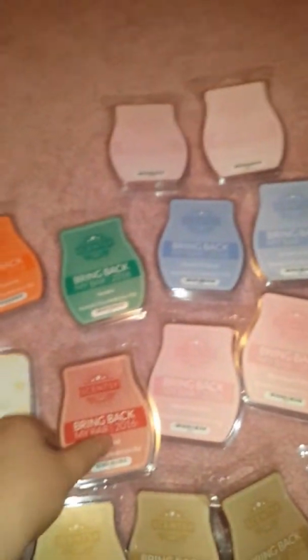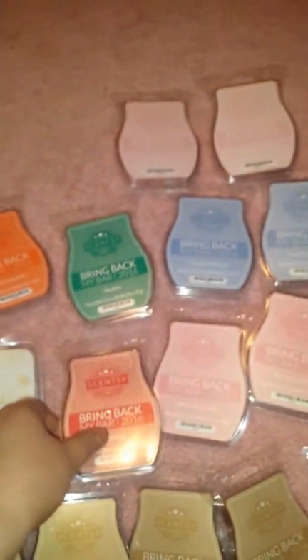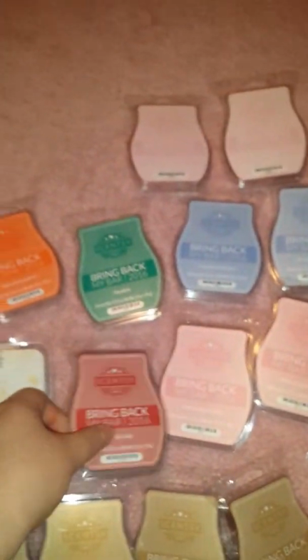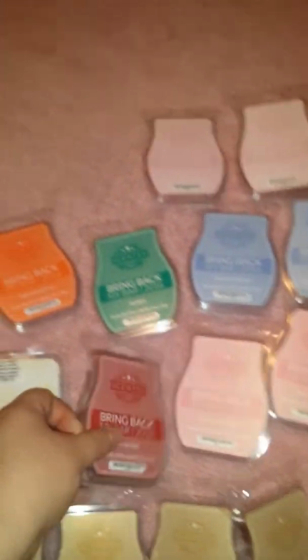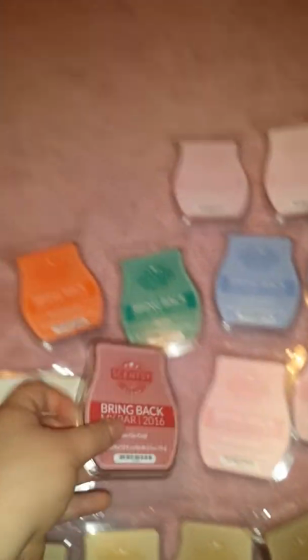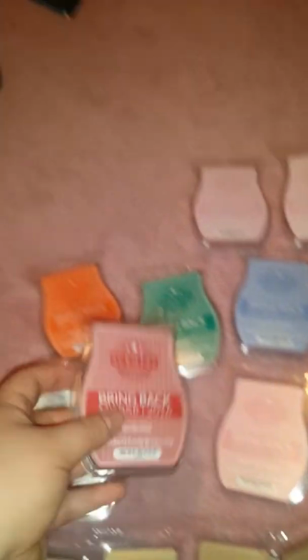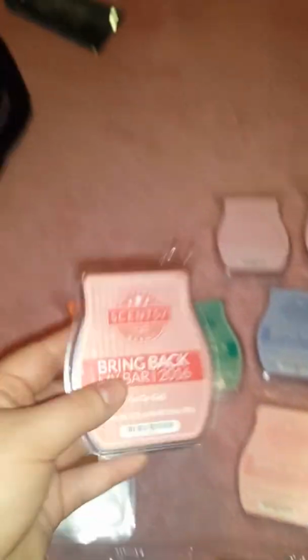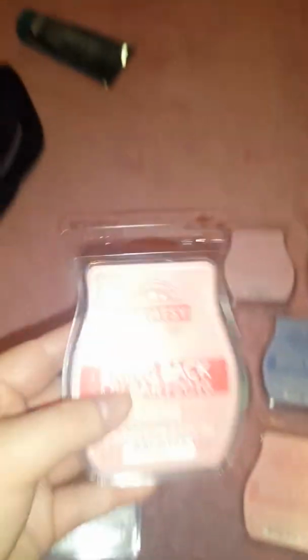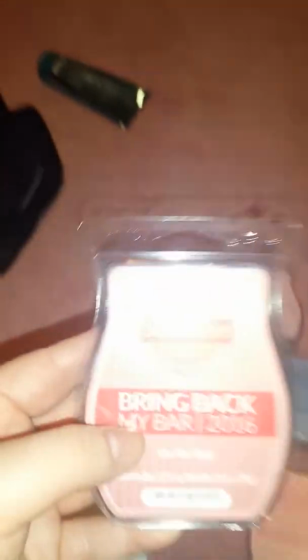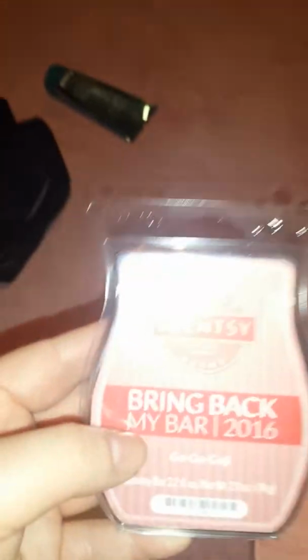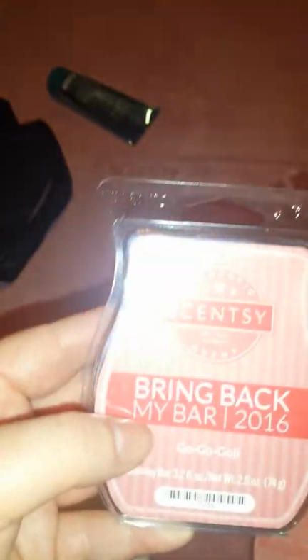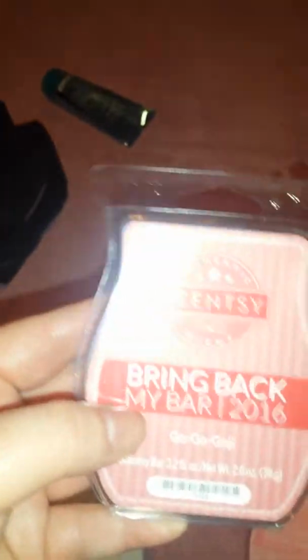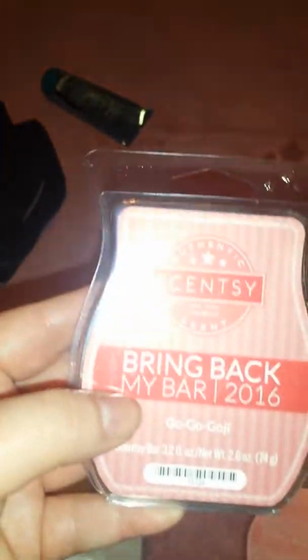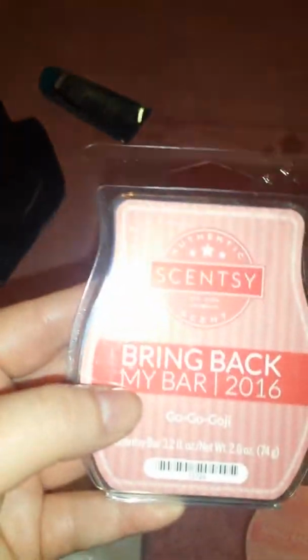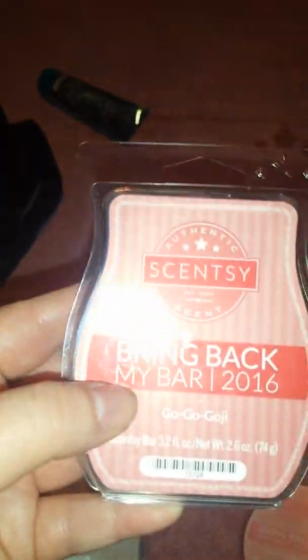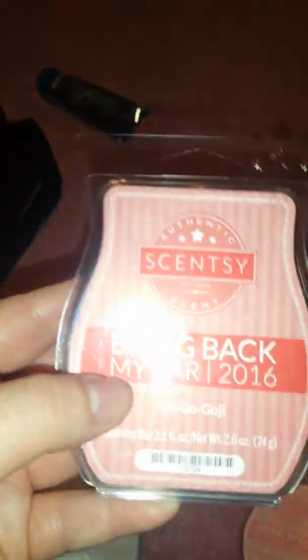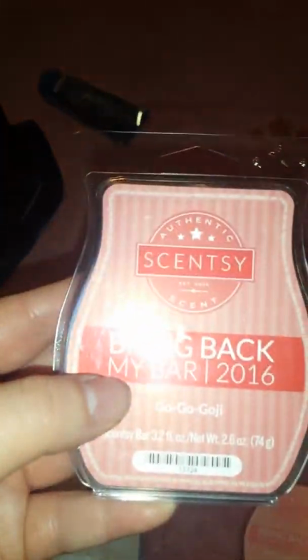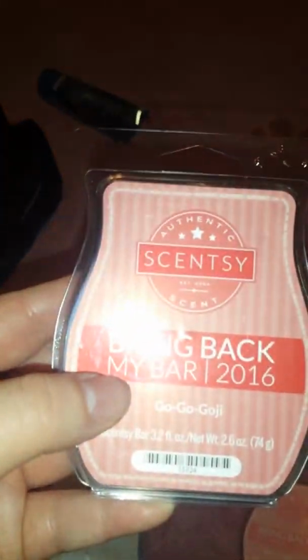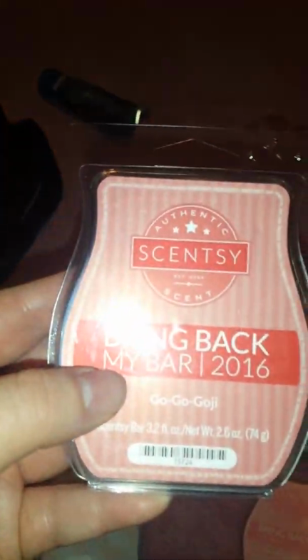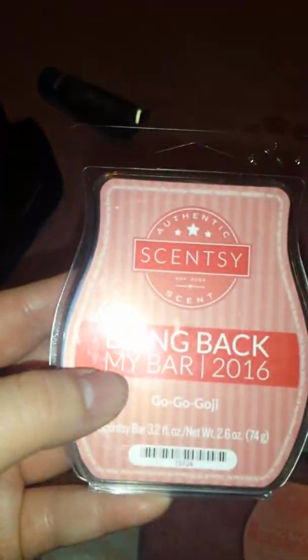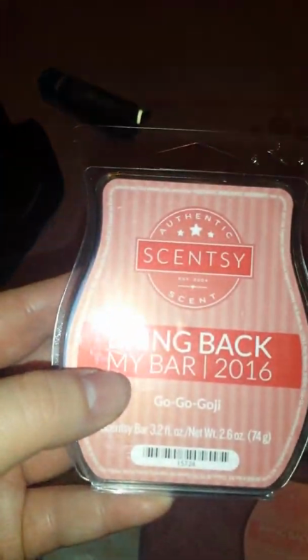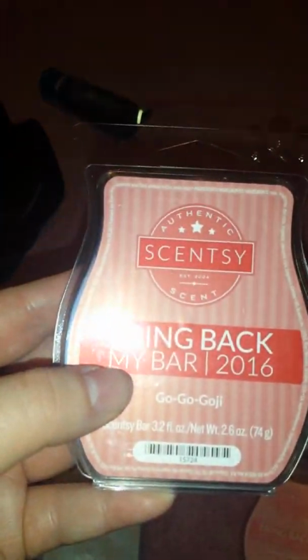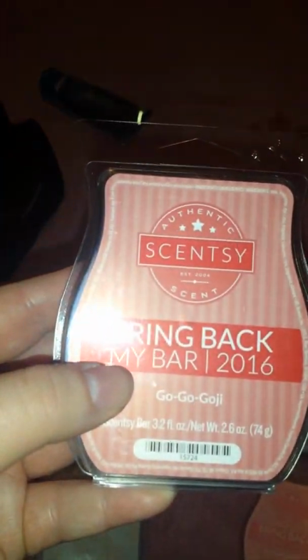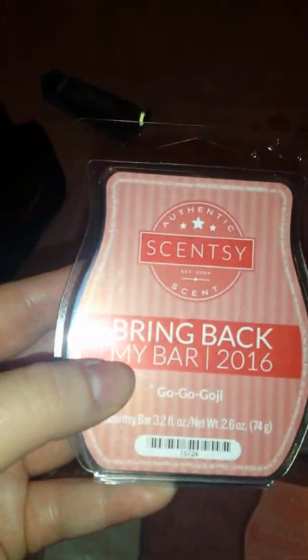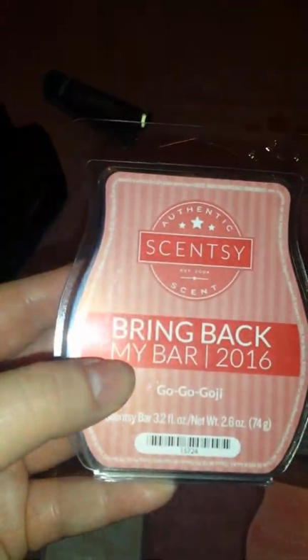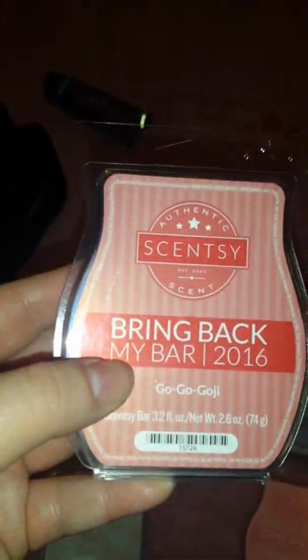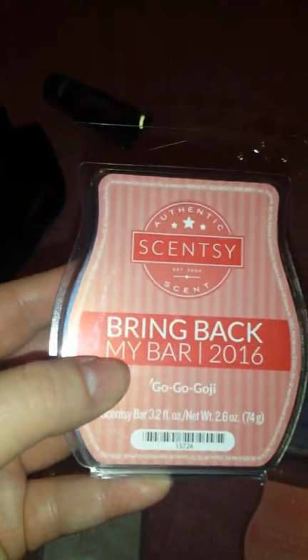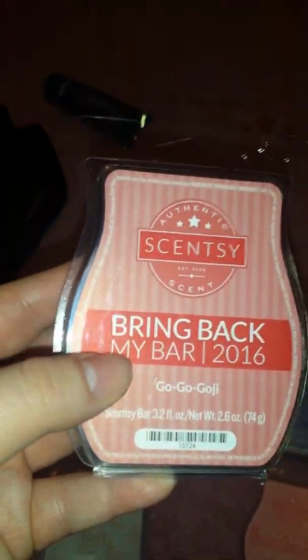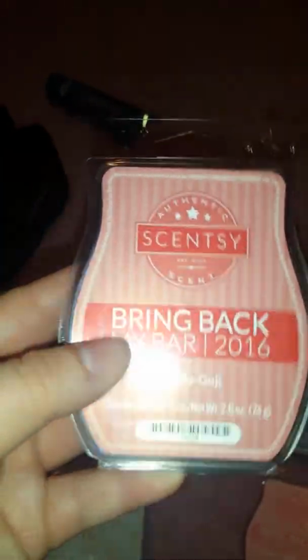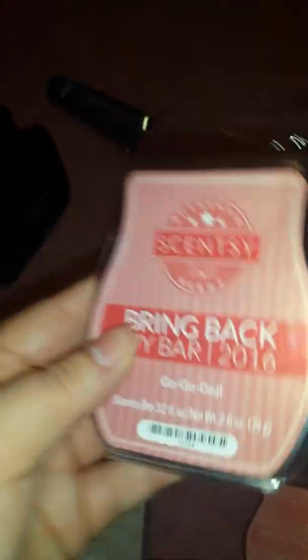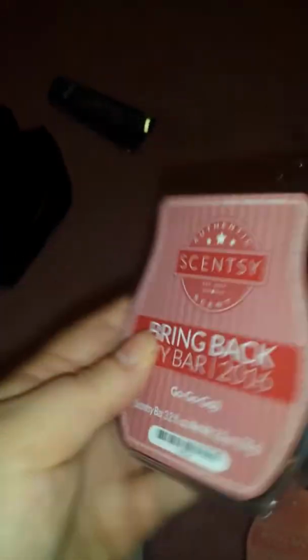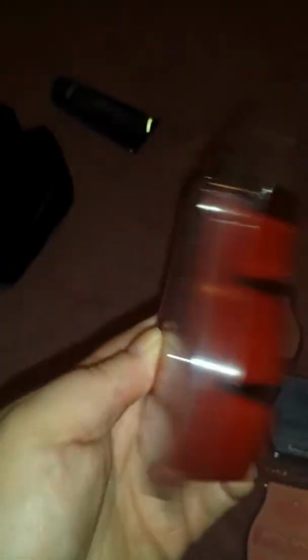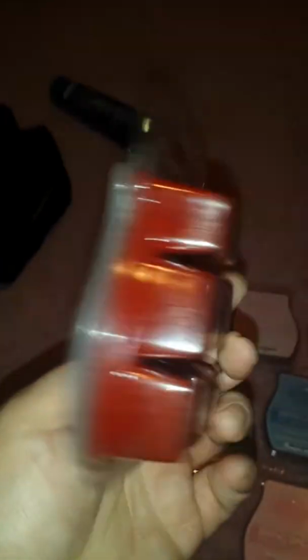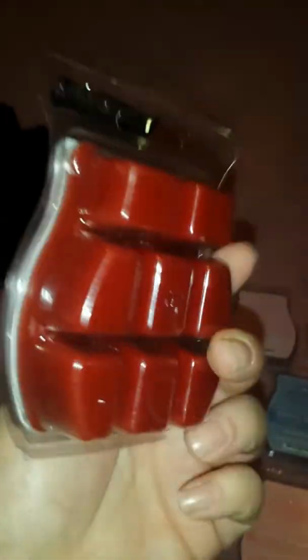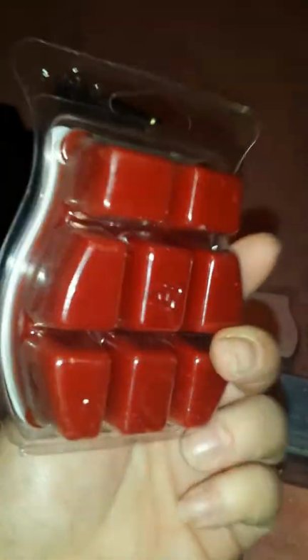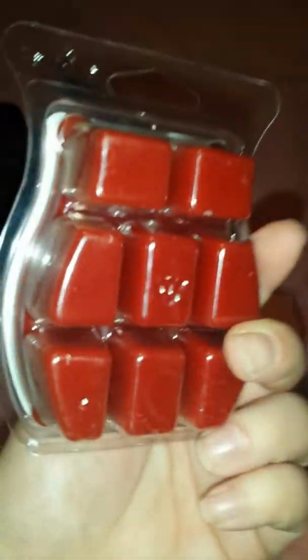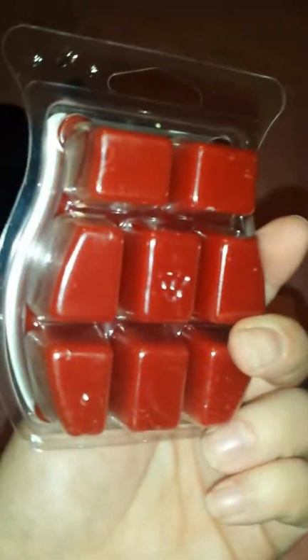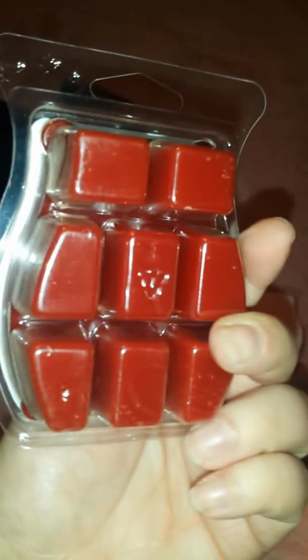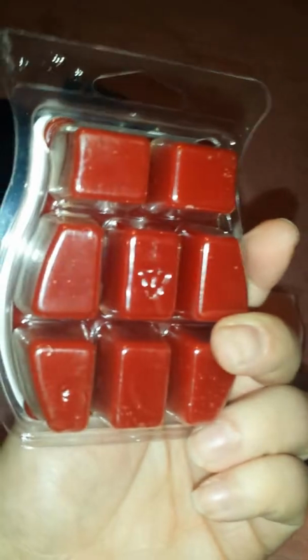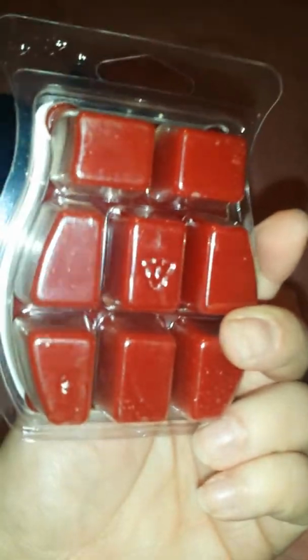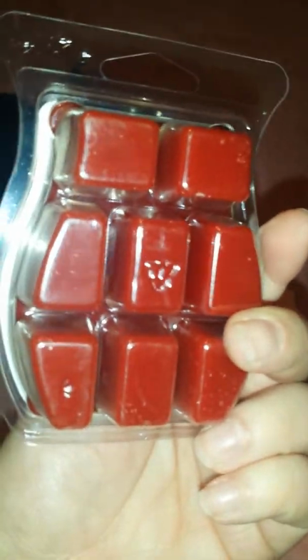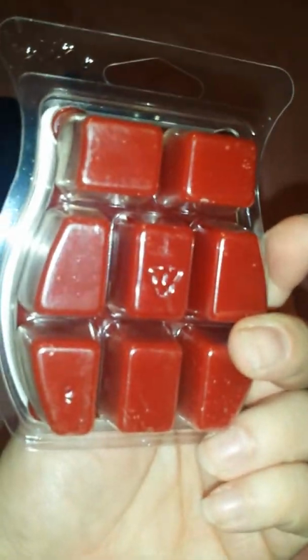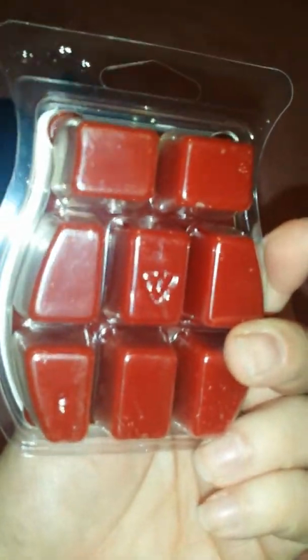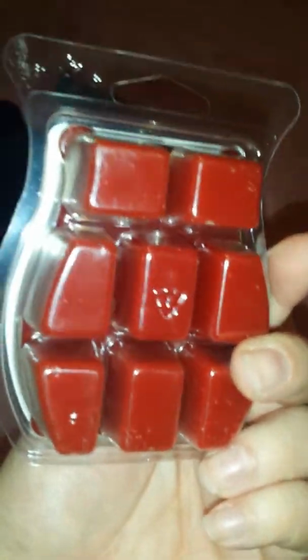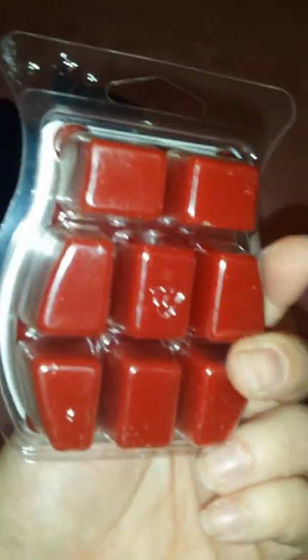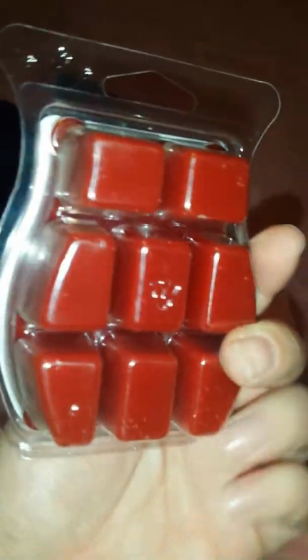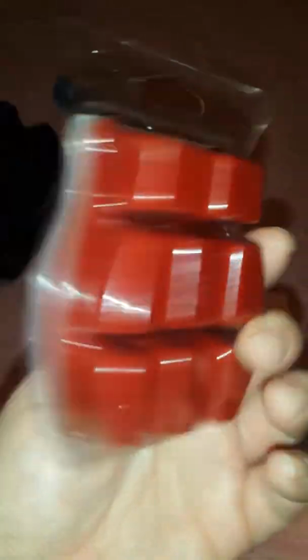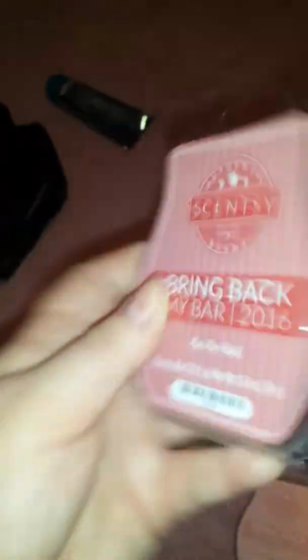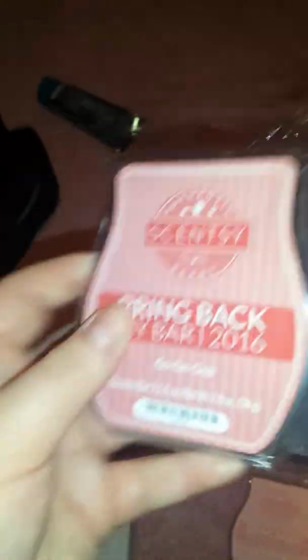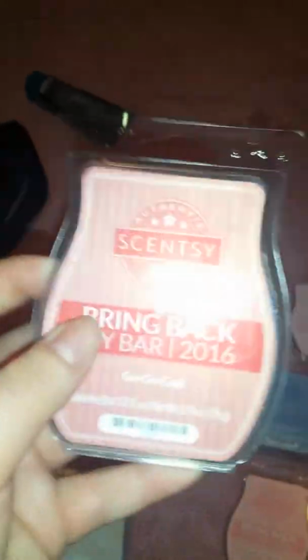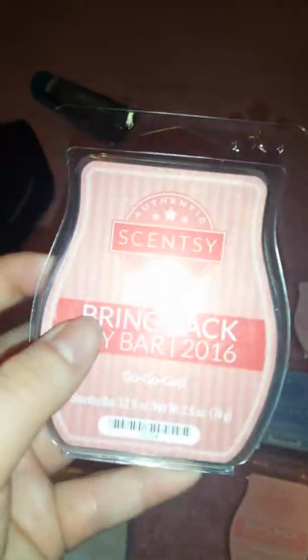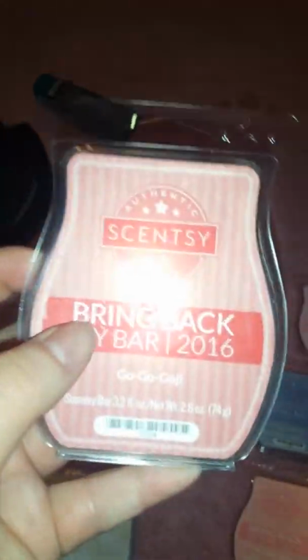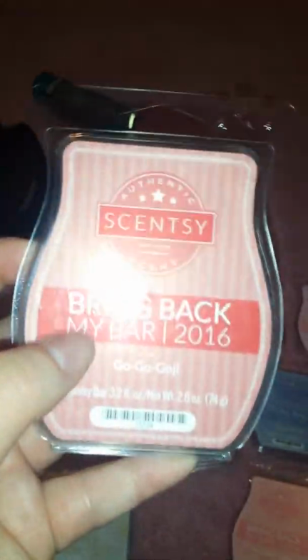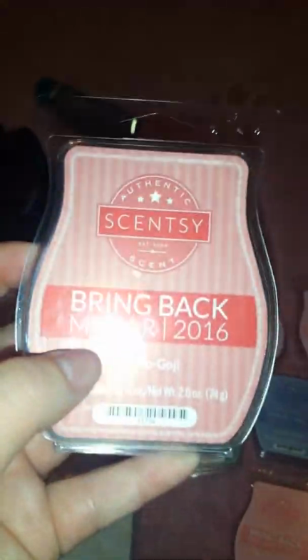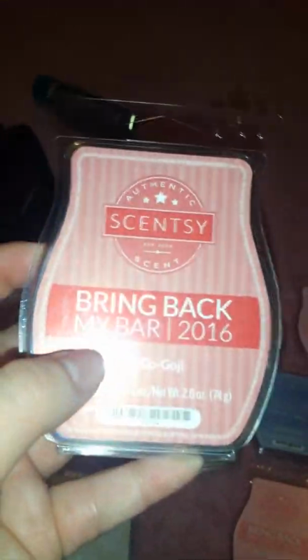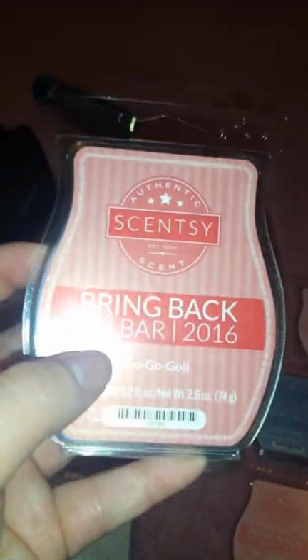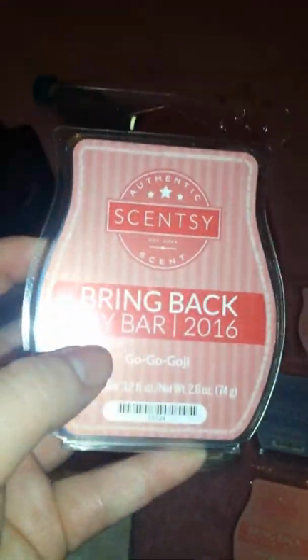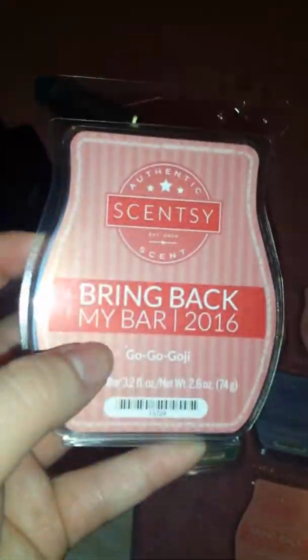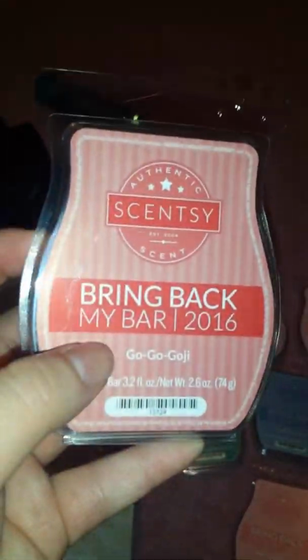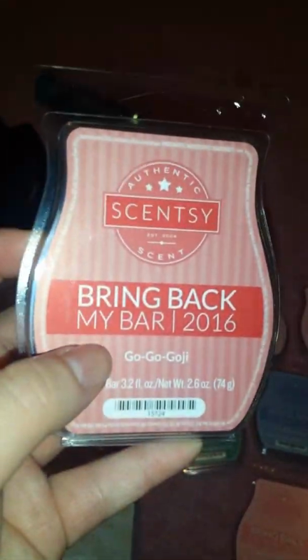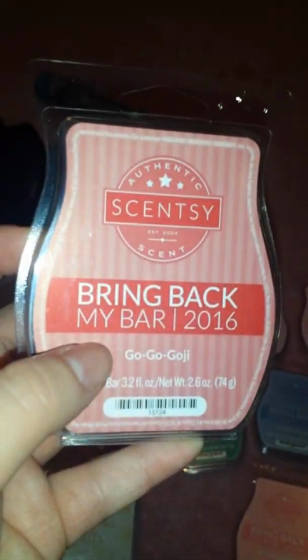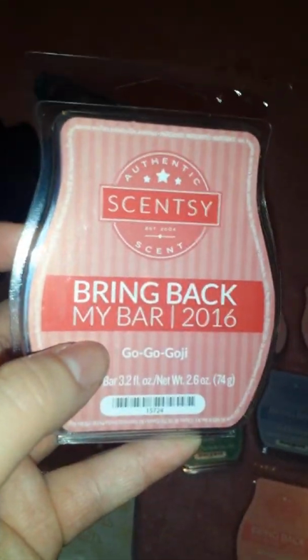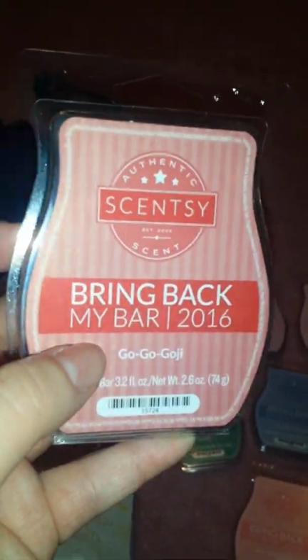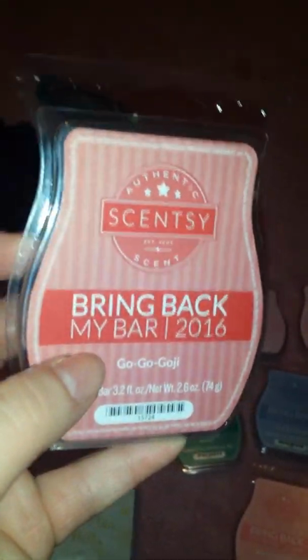And then I got Go Go Goji. This is my first time trying it, and it's really fruity as well. It smells like raspberries and stuff.